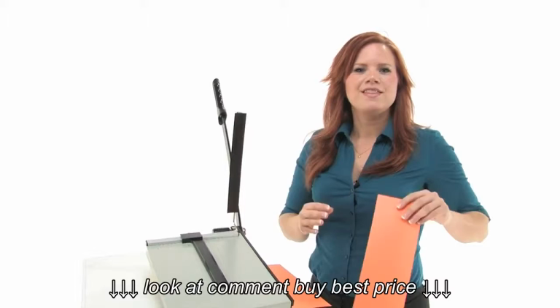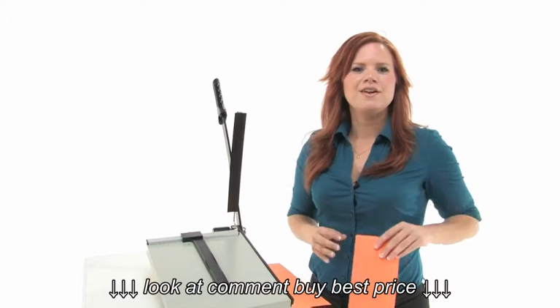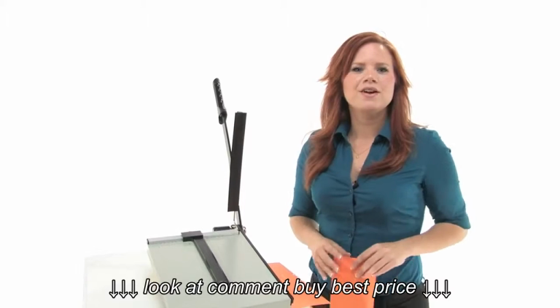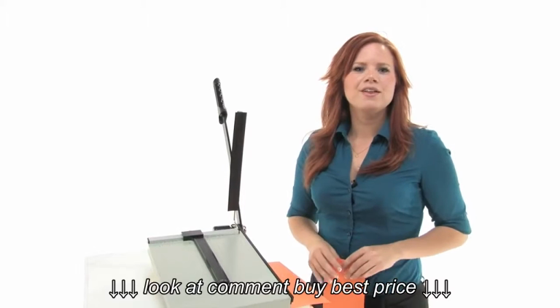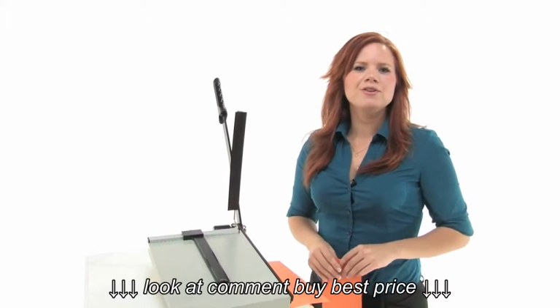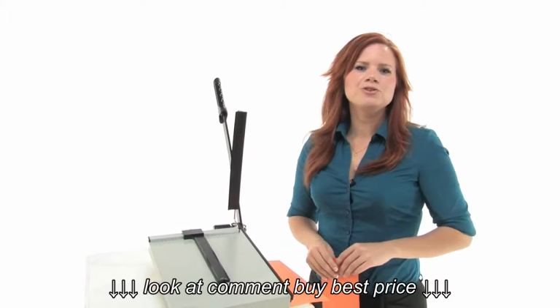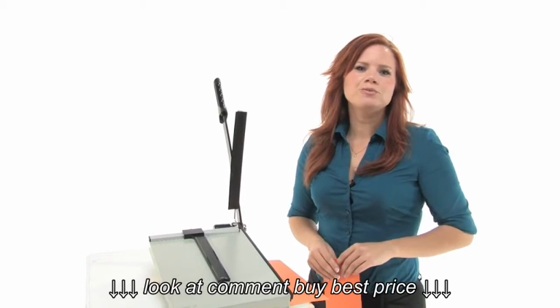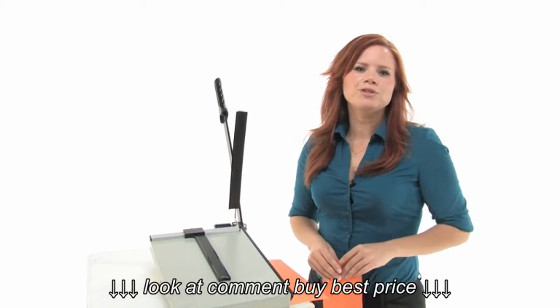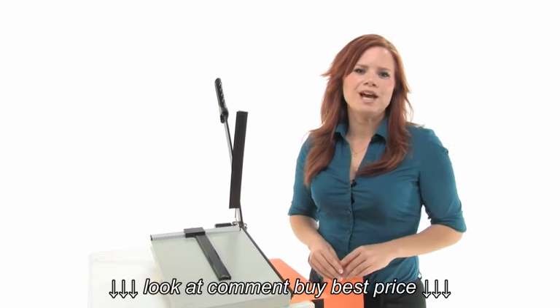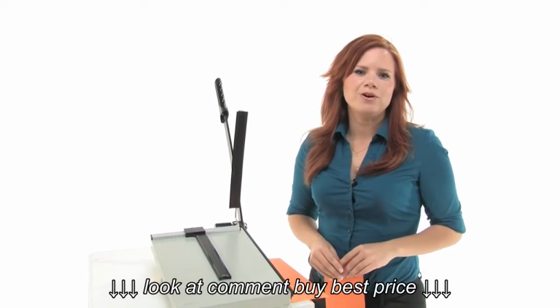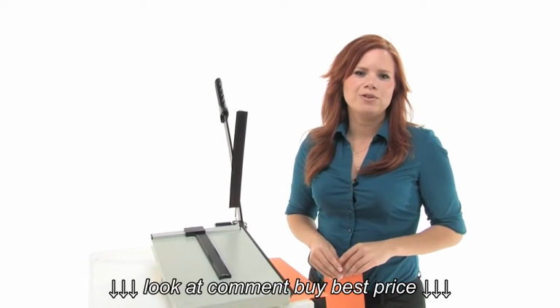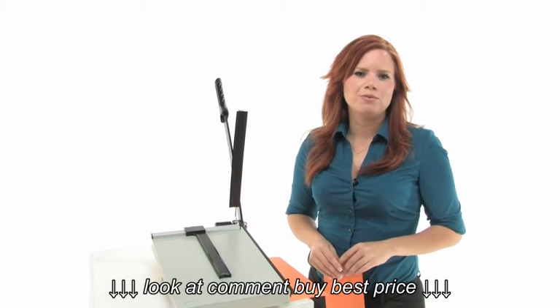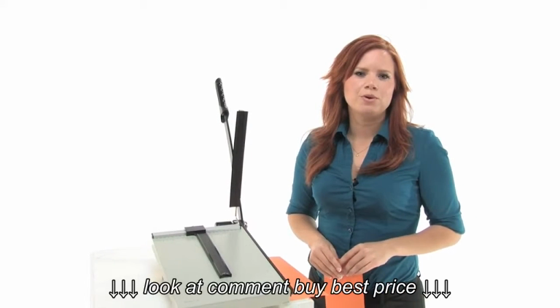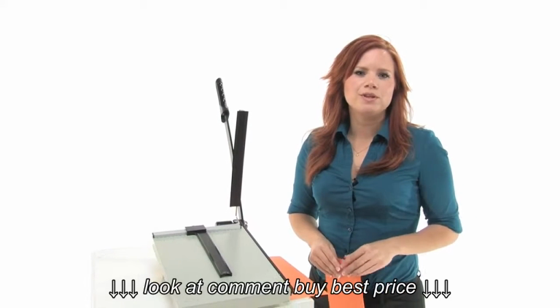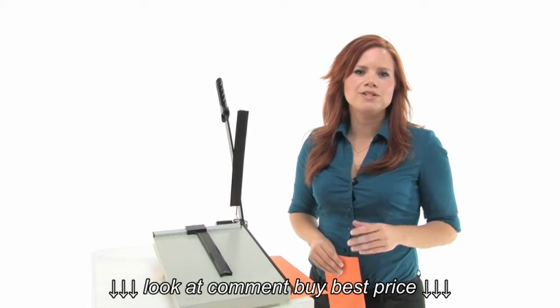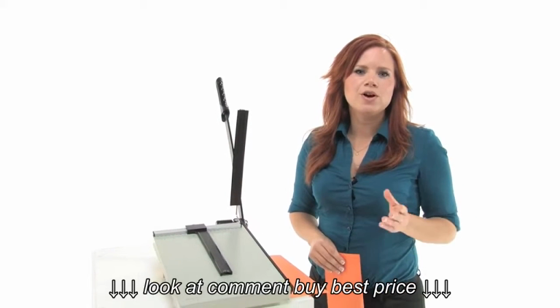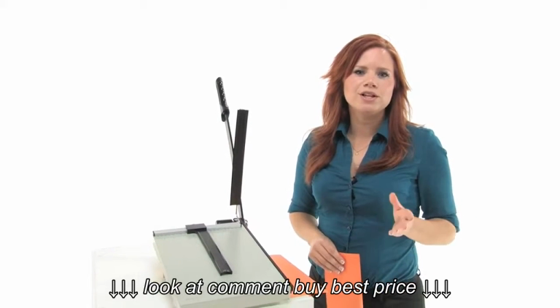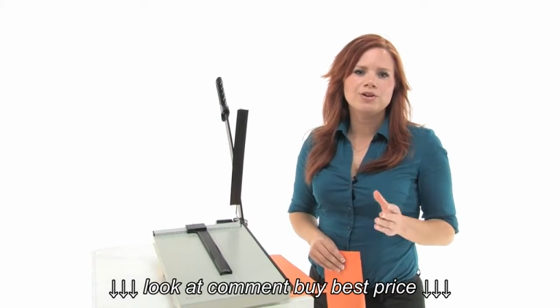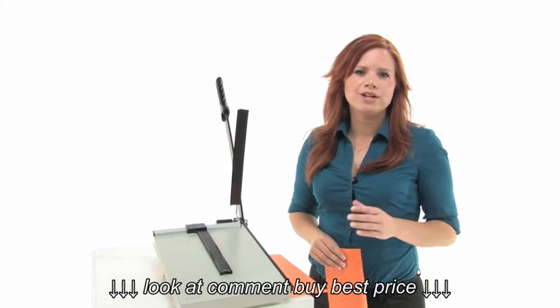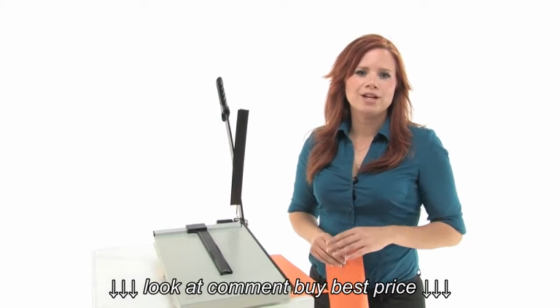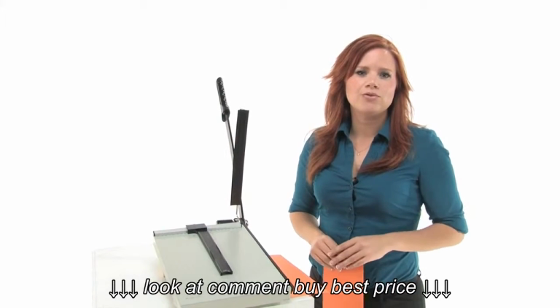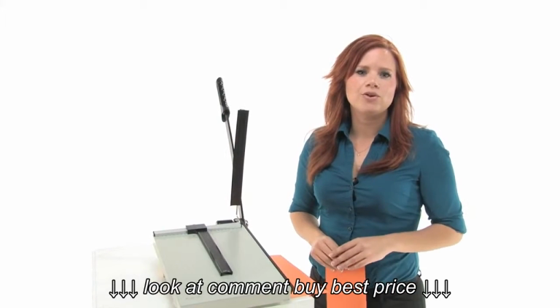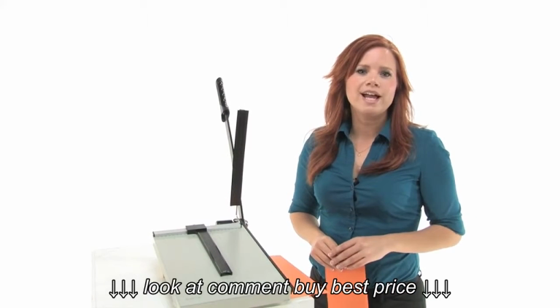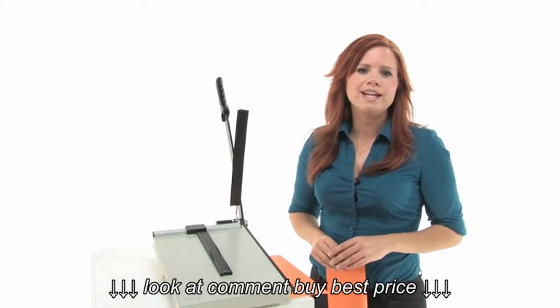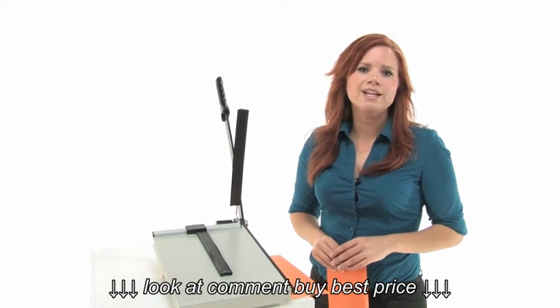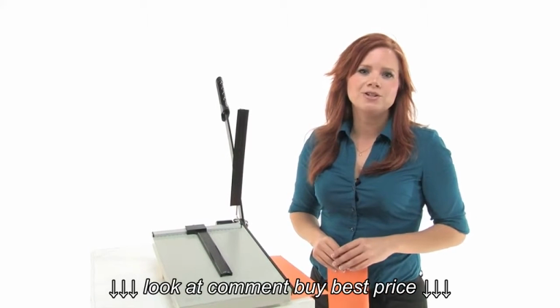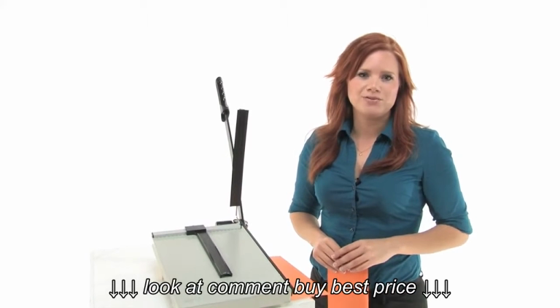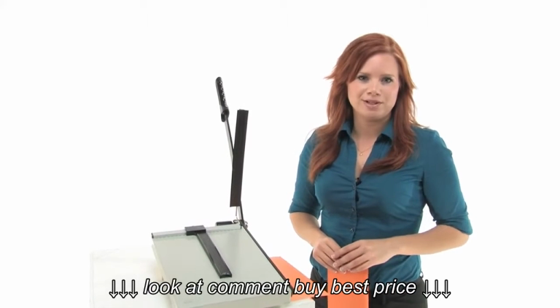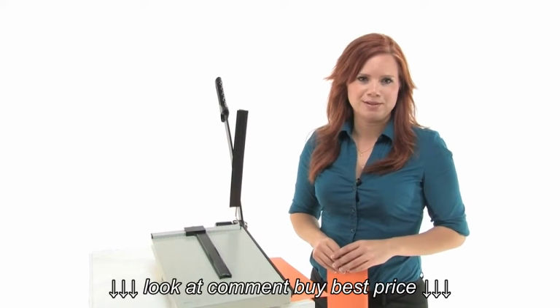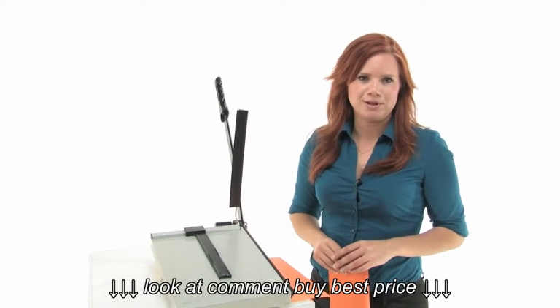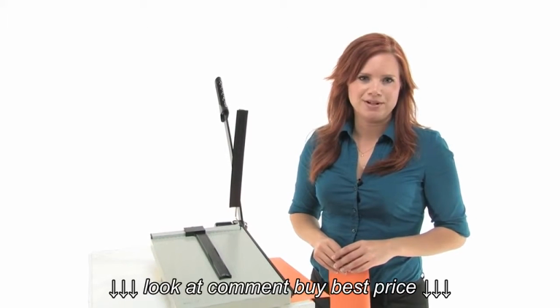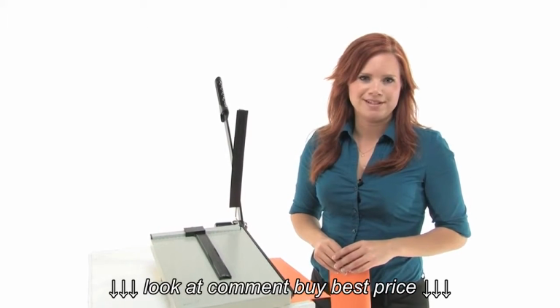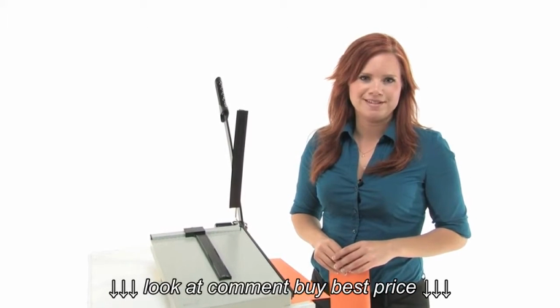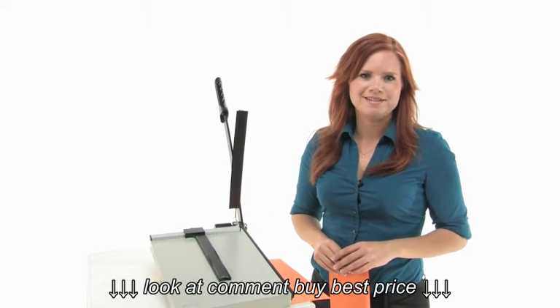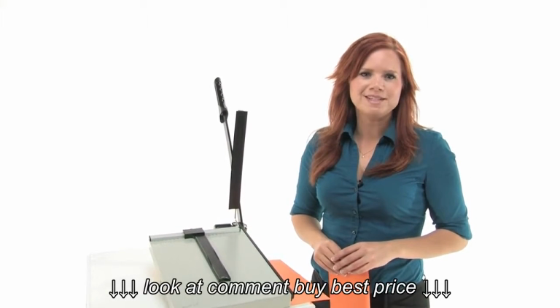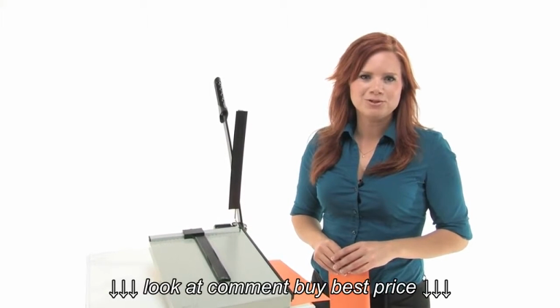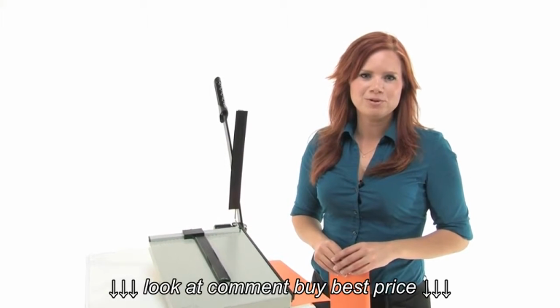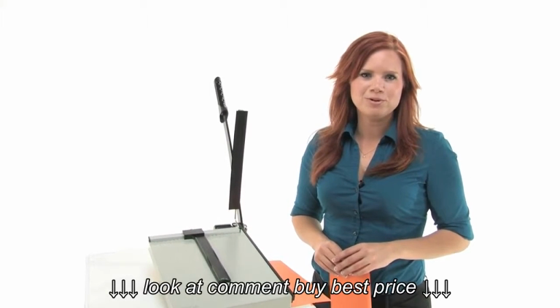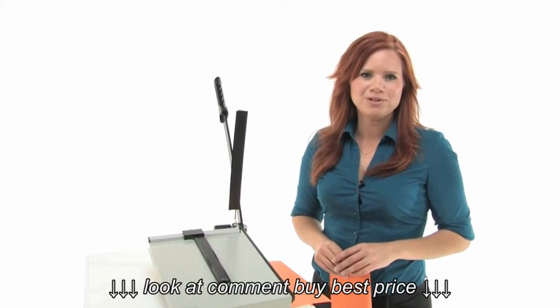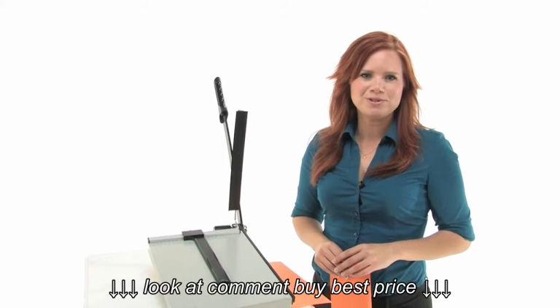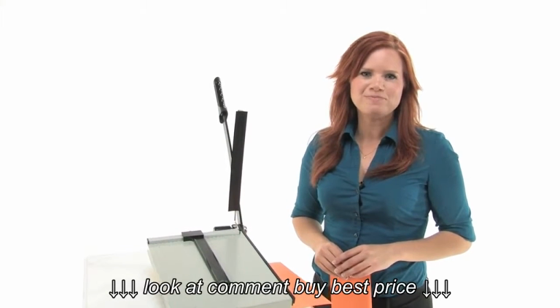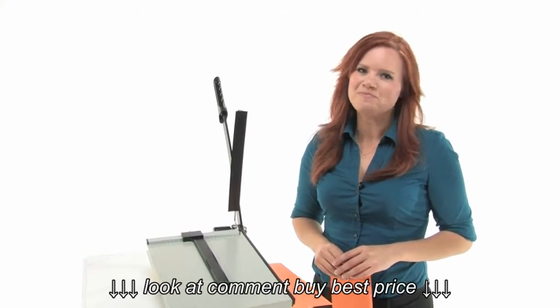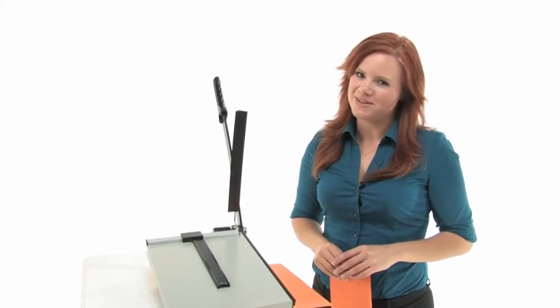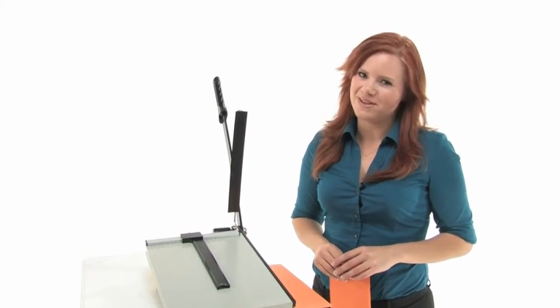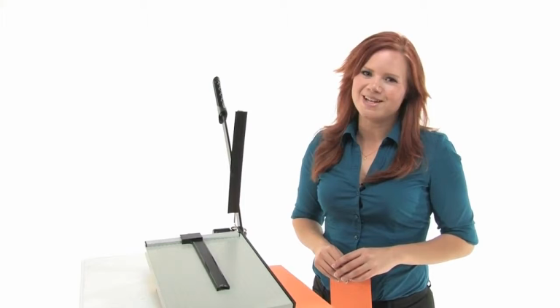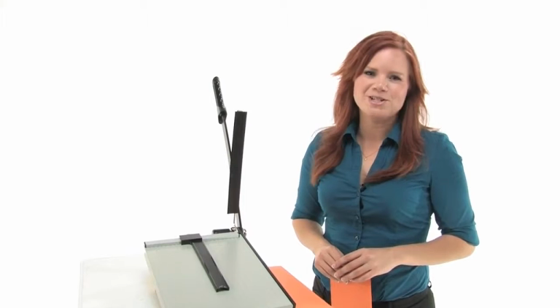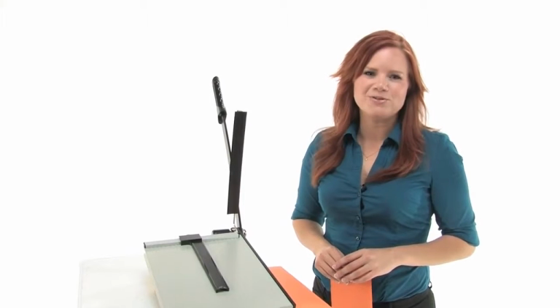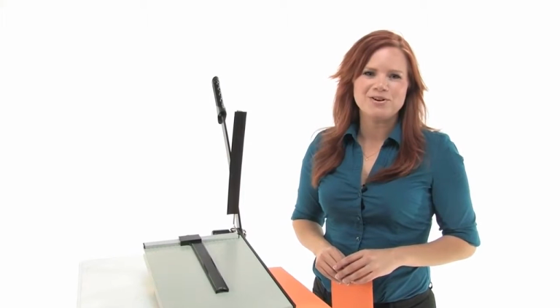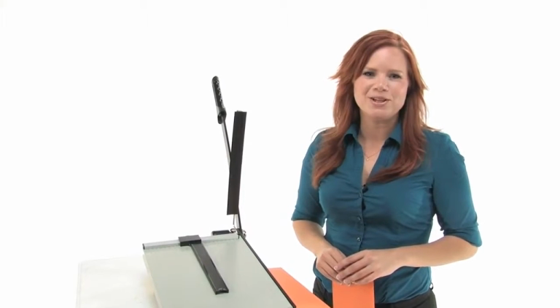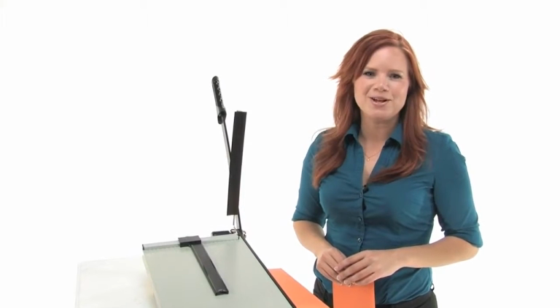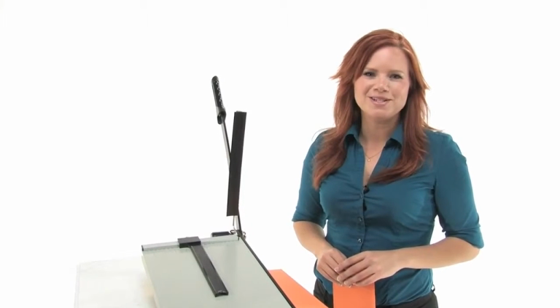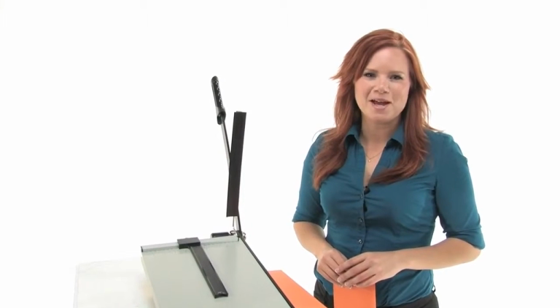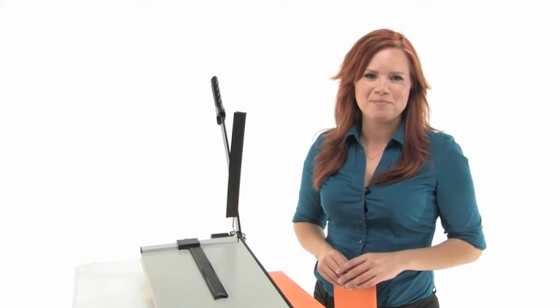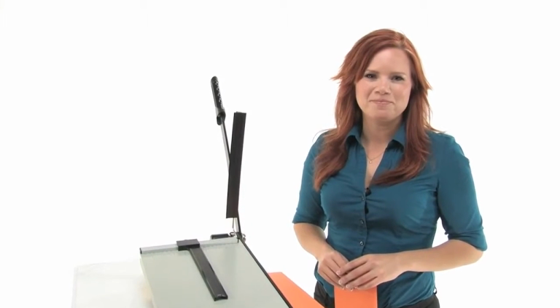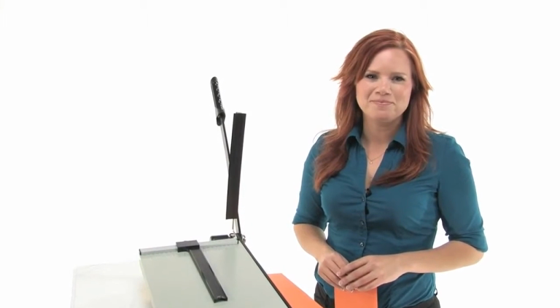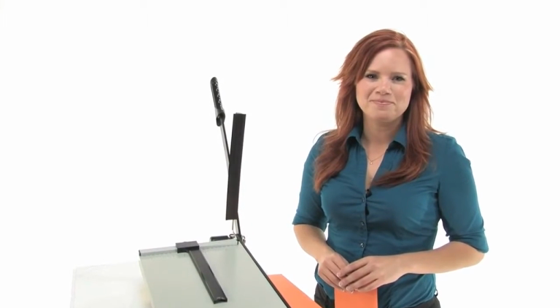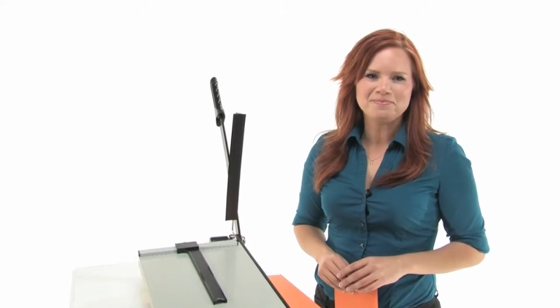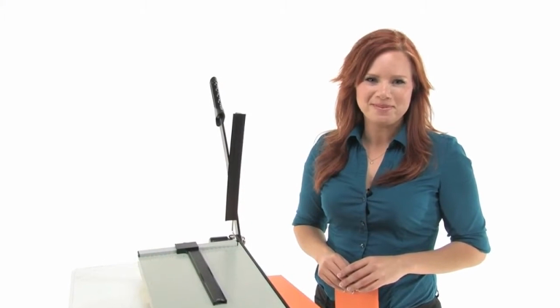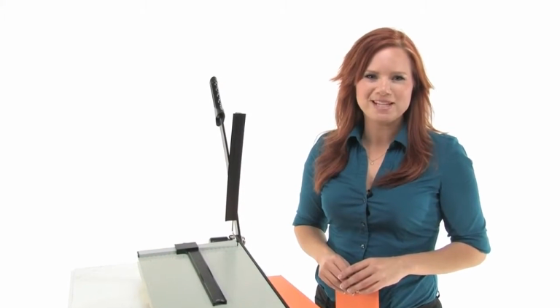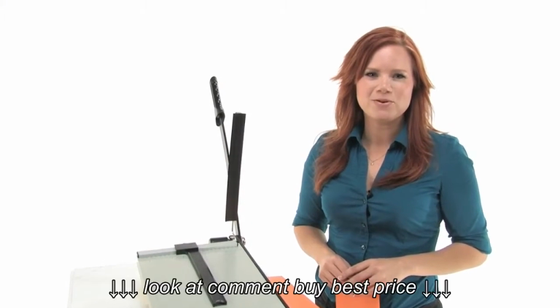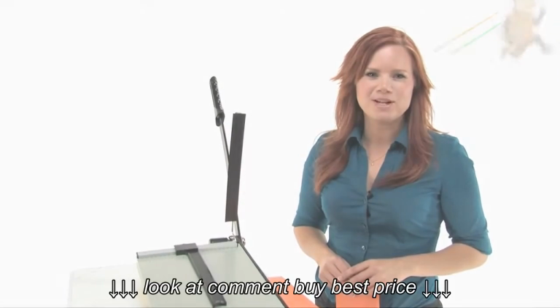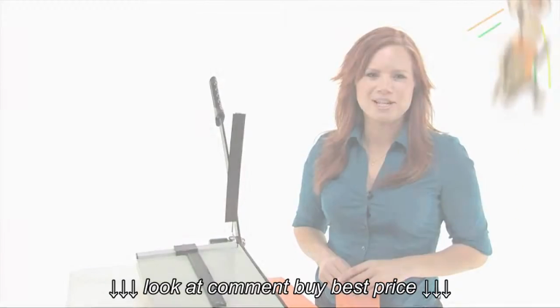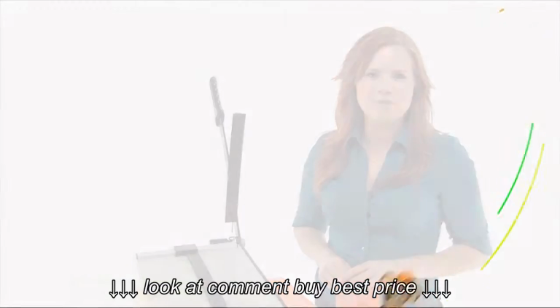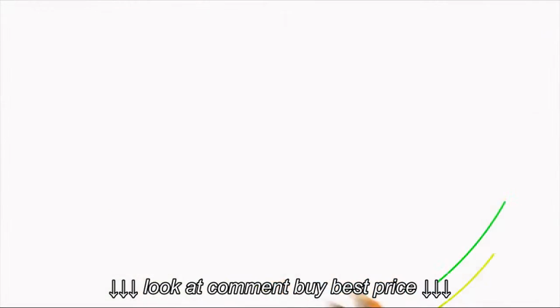There are other trimmers out there, but with Dolly you're getting over 80 years of experience. These trimmers will last you a very long time.